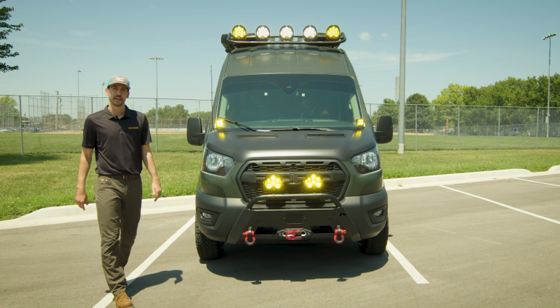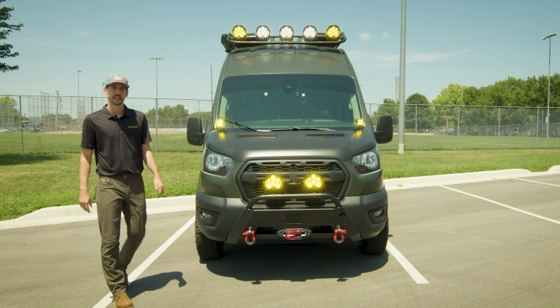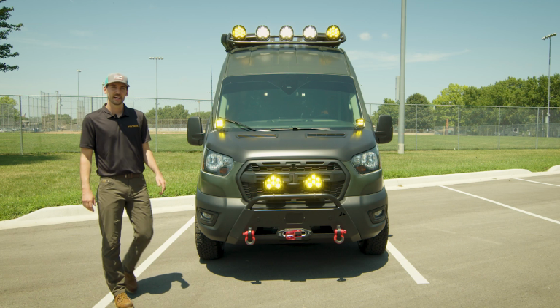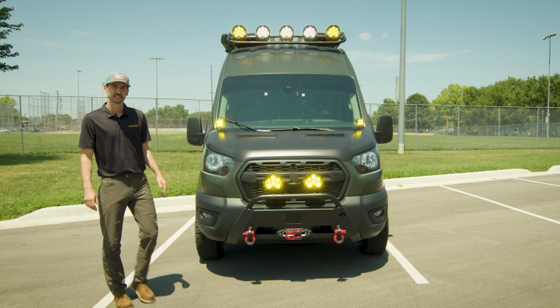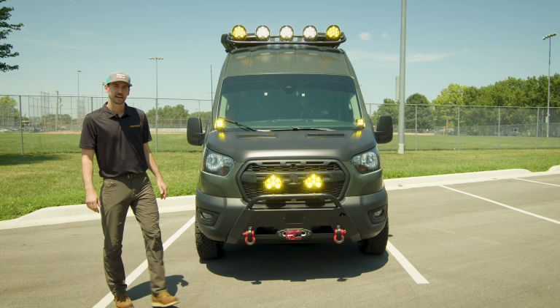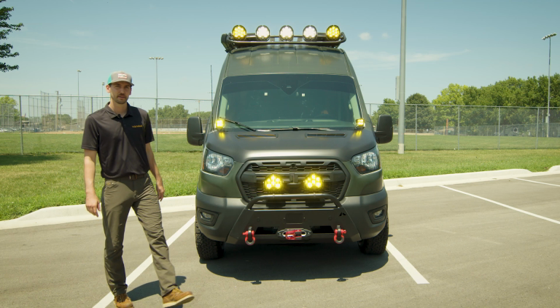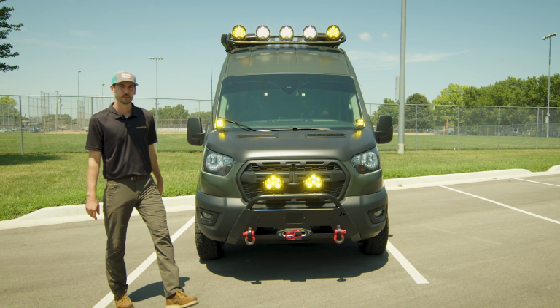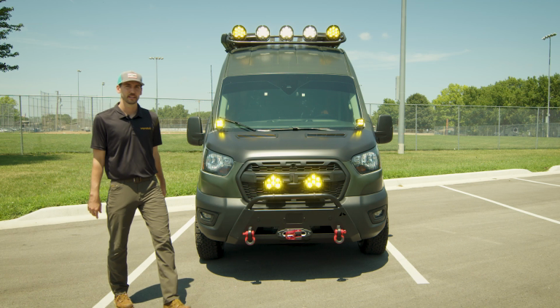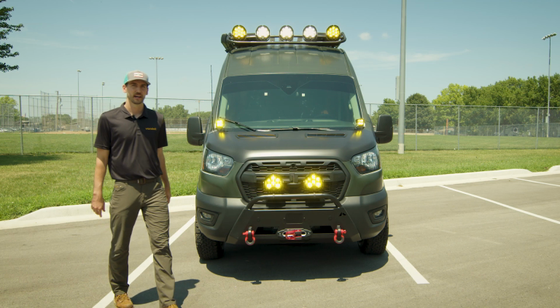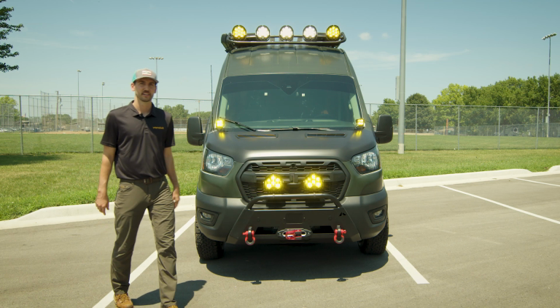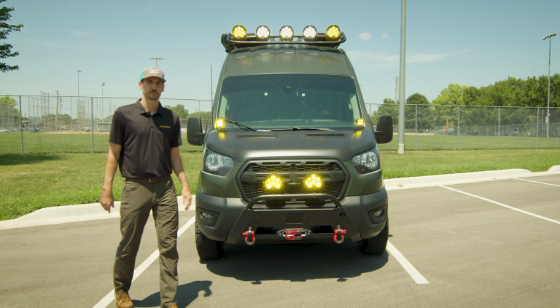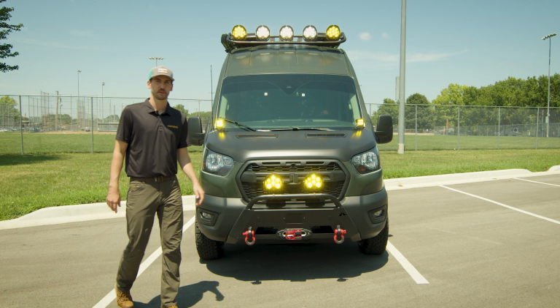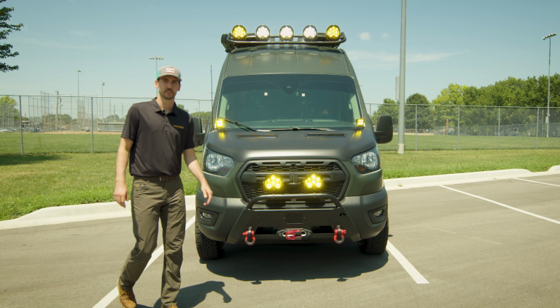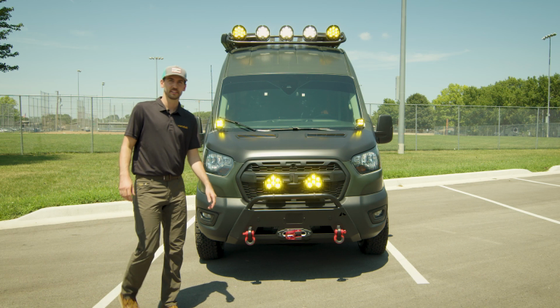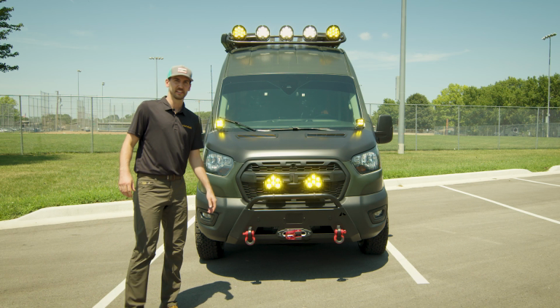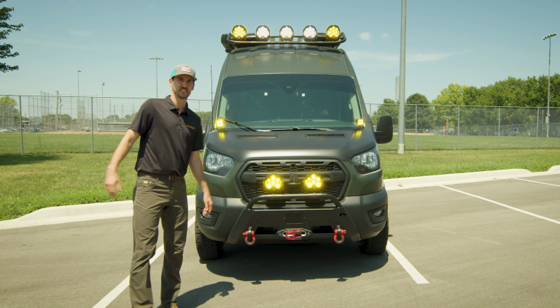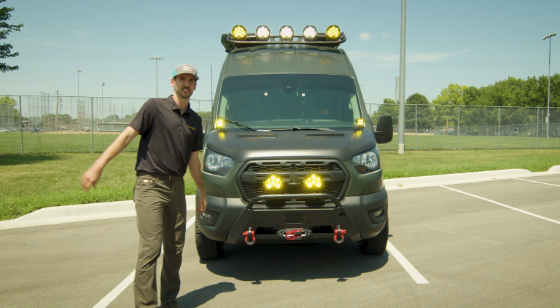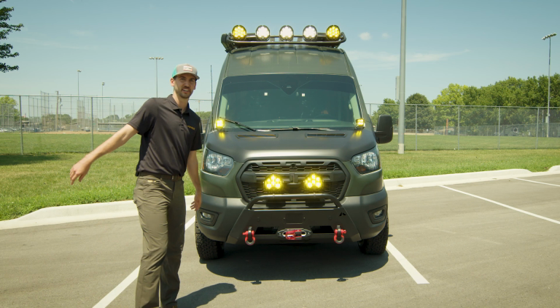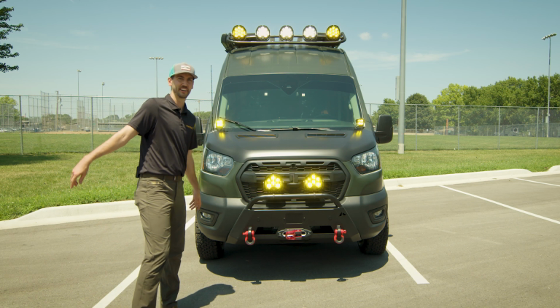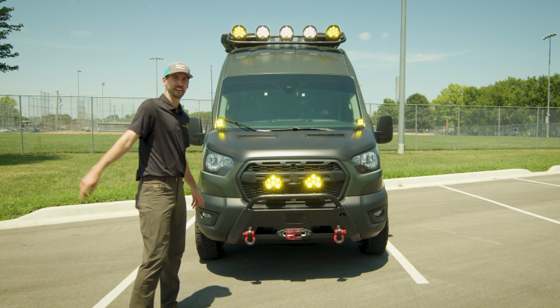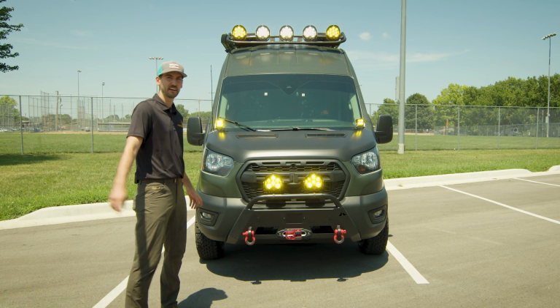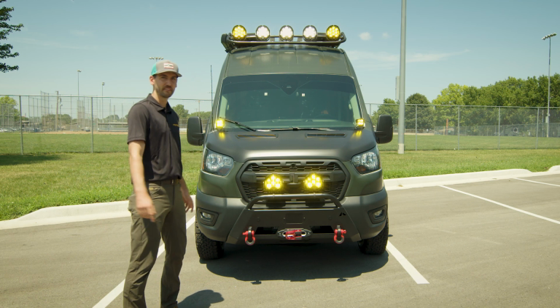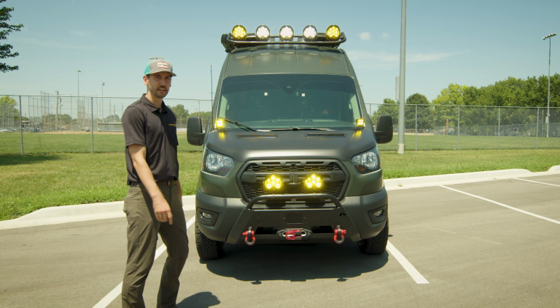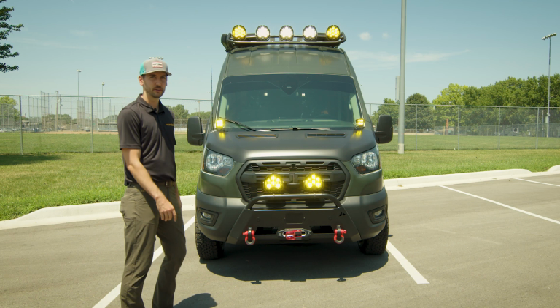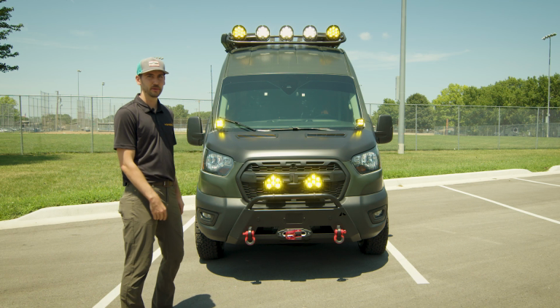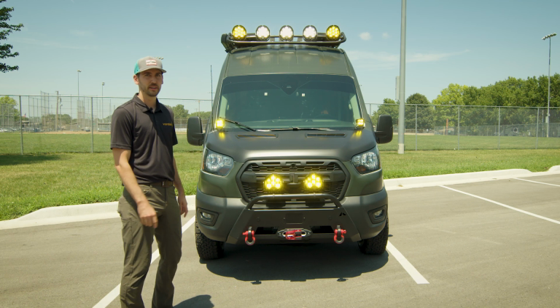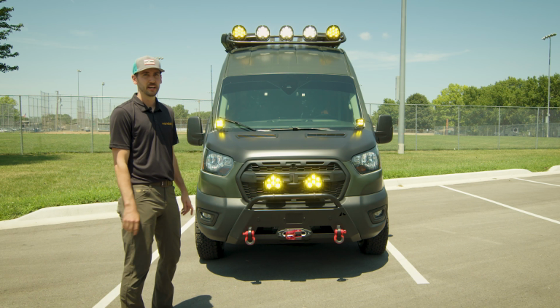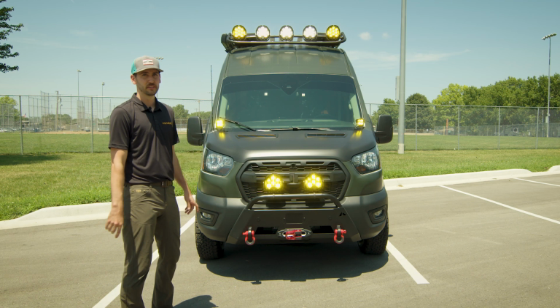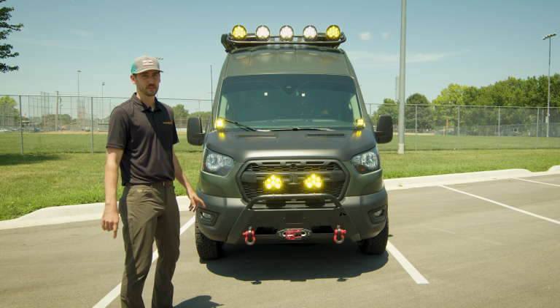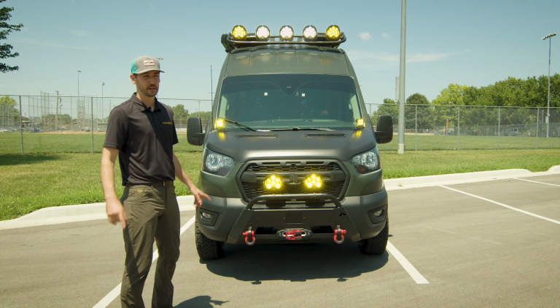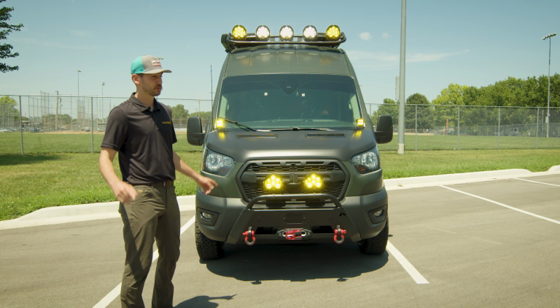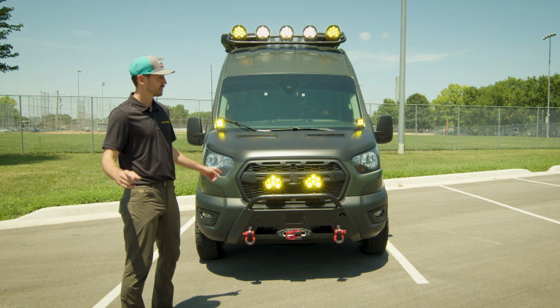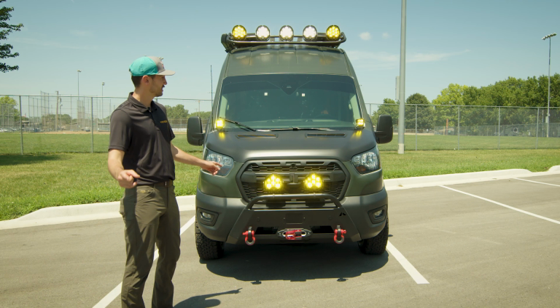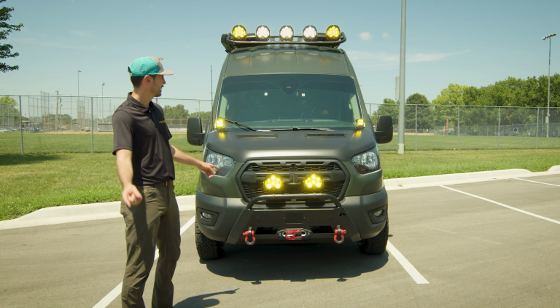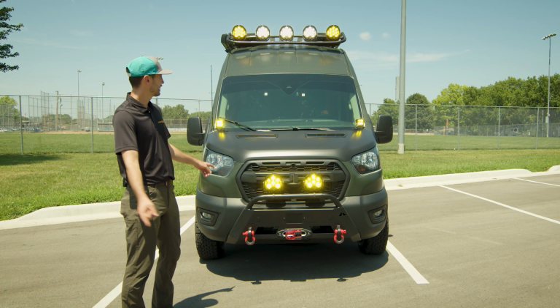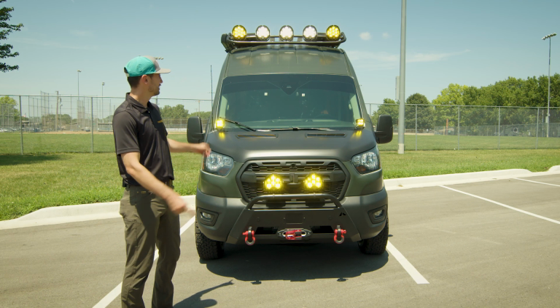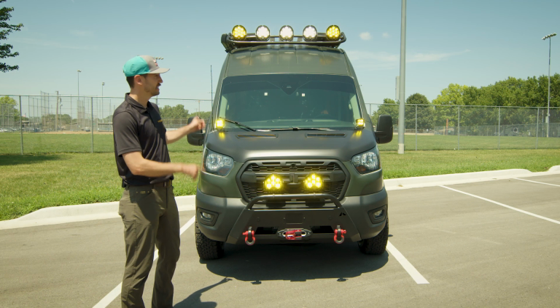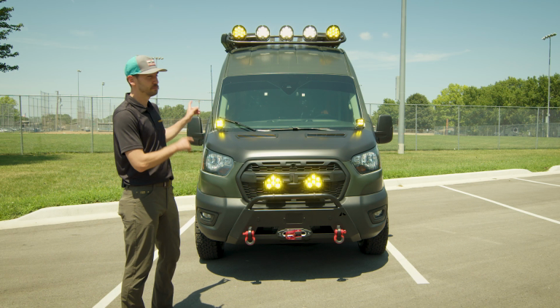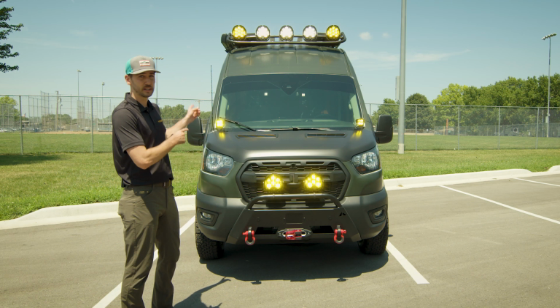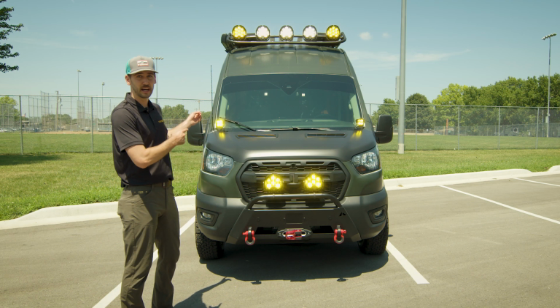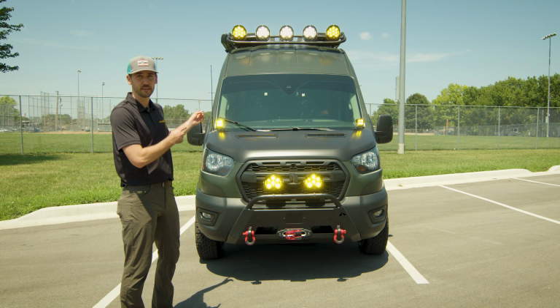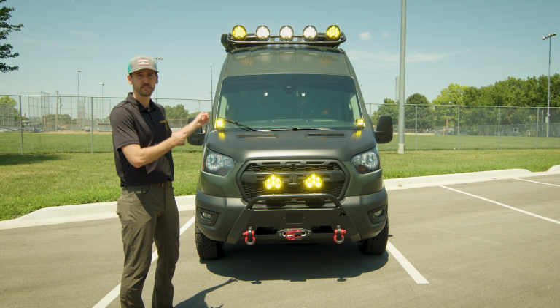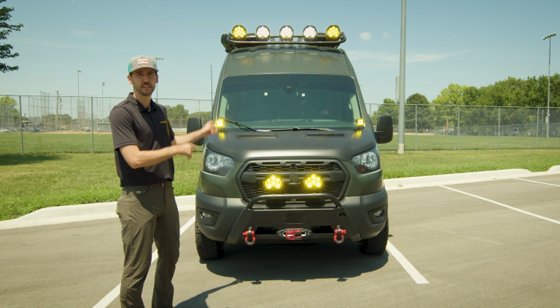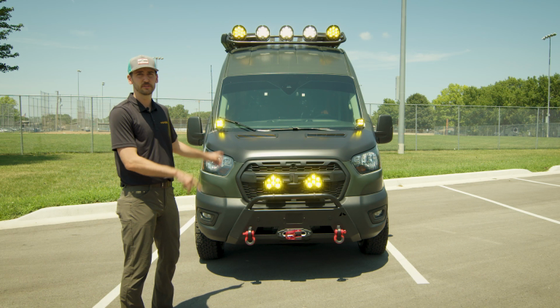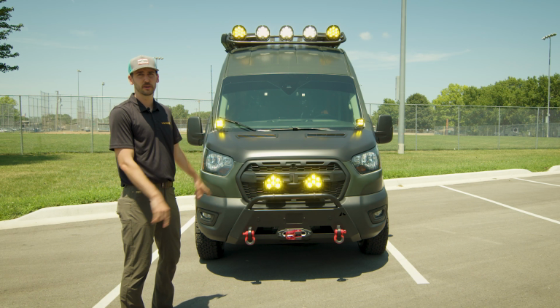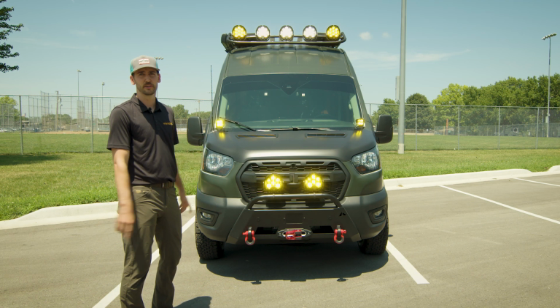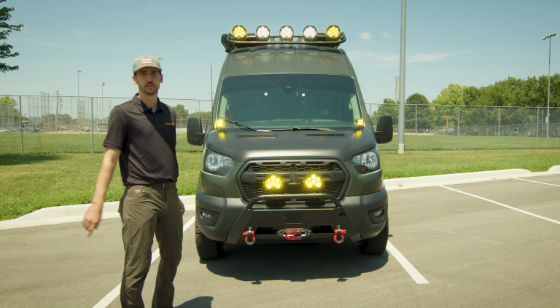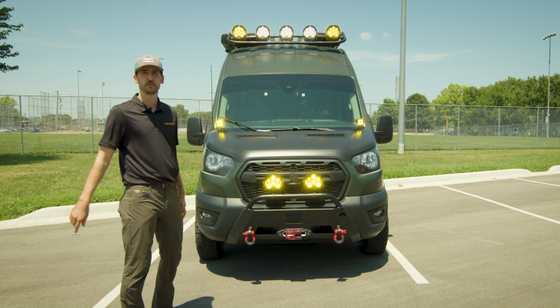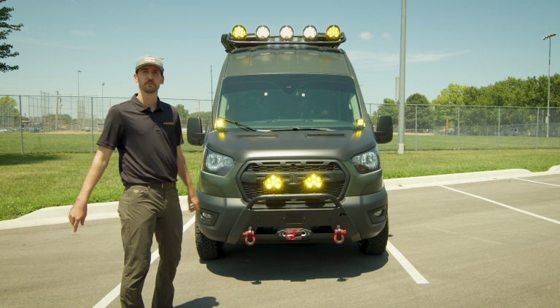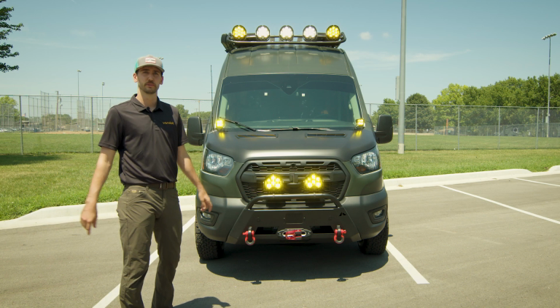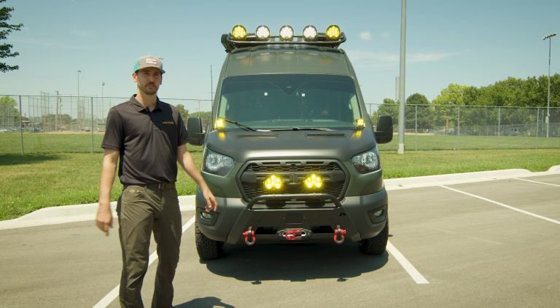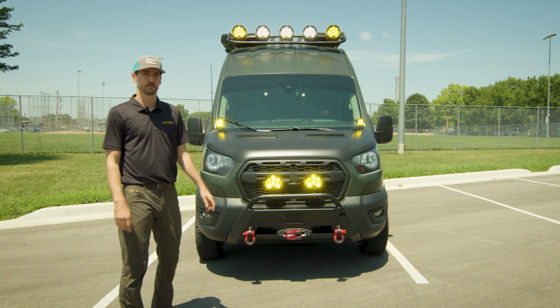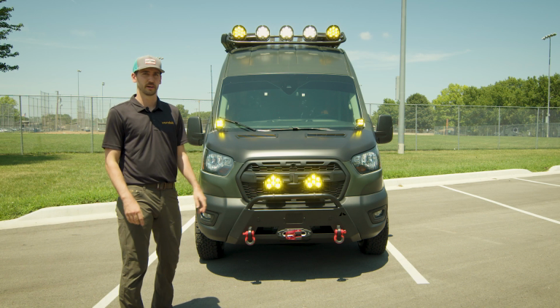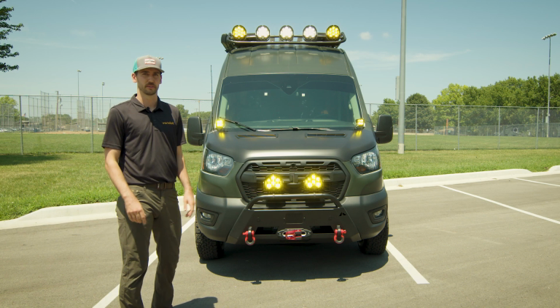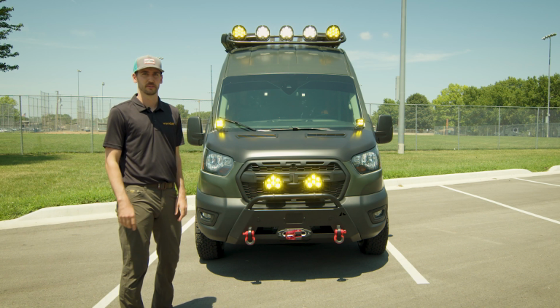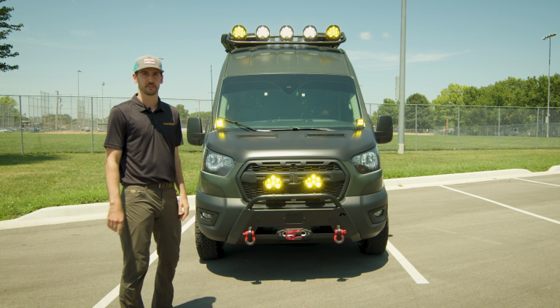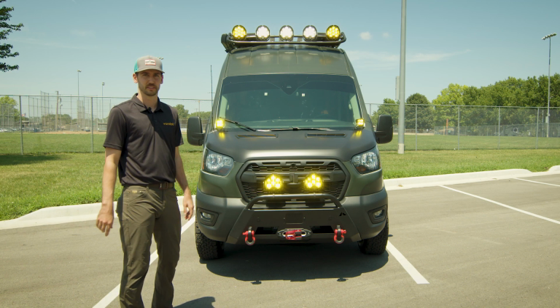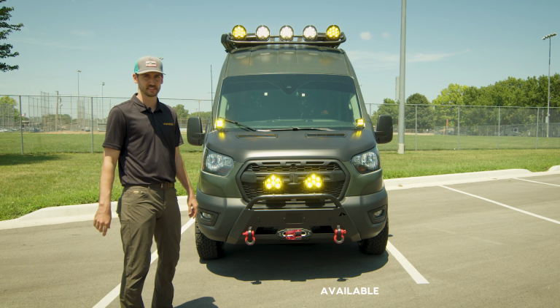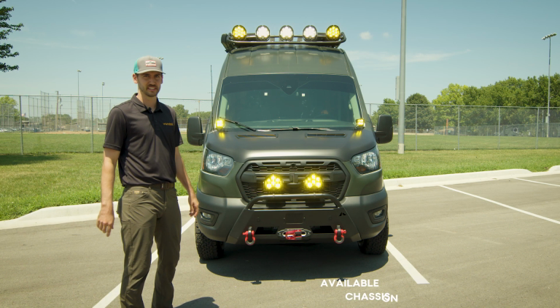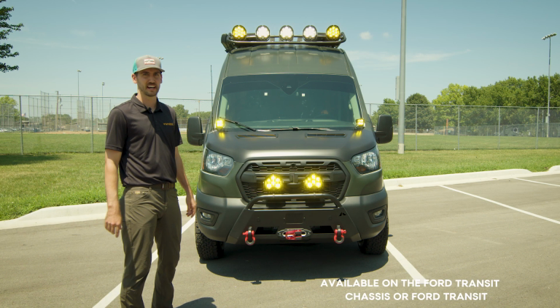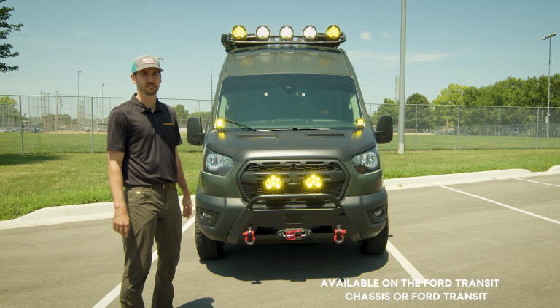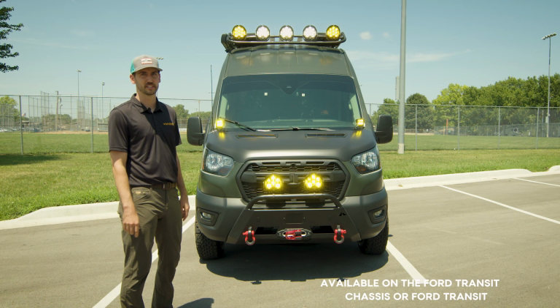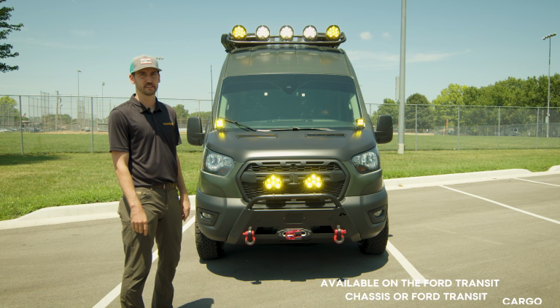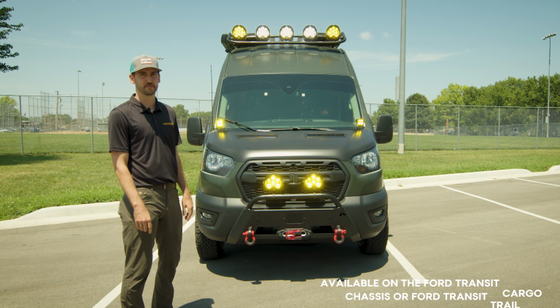Hey guys, I am Nick Eisenbarth, lead engineer here at Van Do It. Today we're going to take a deep dive into our new Move Model. Let's get after it.